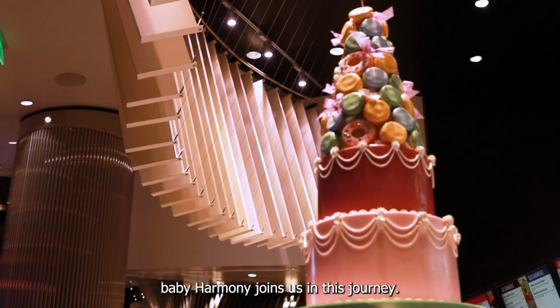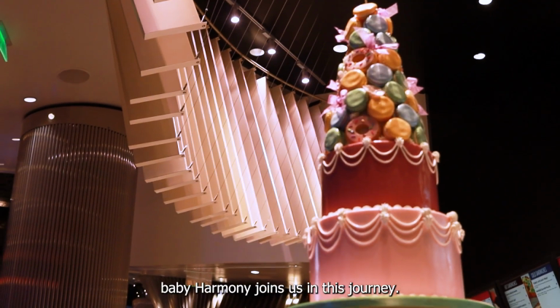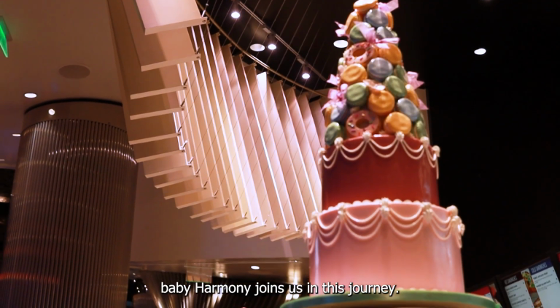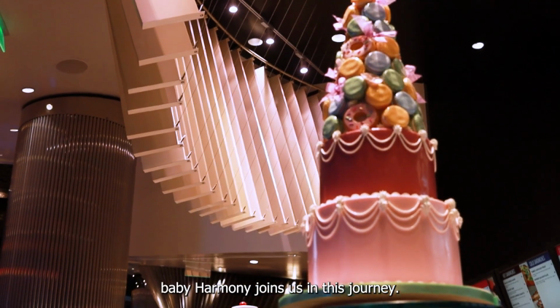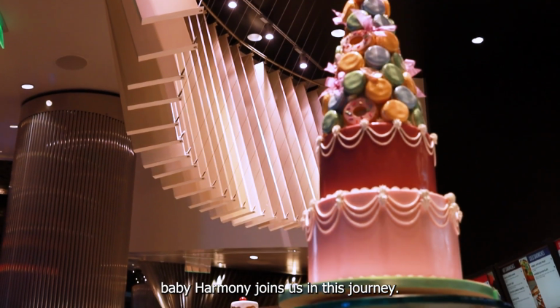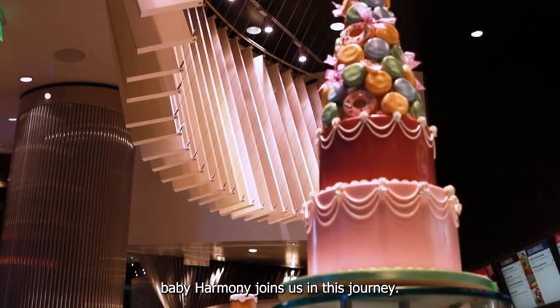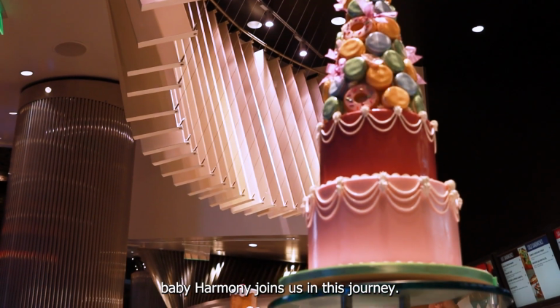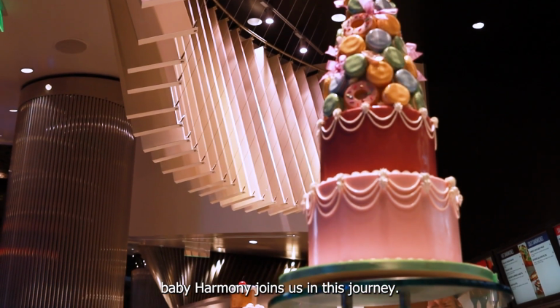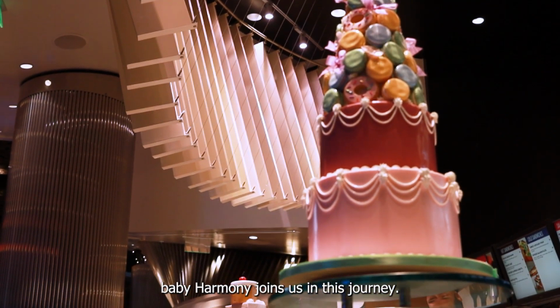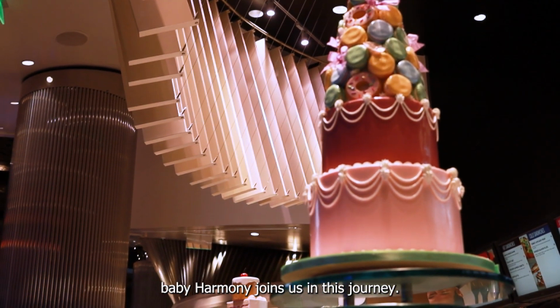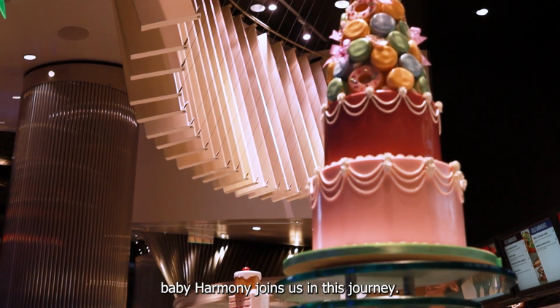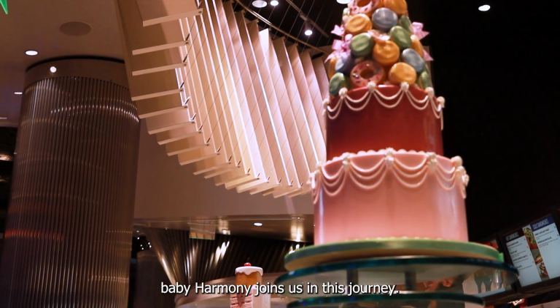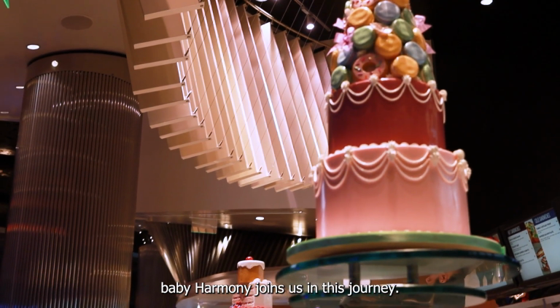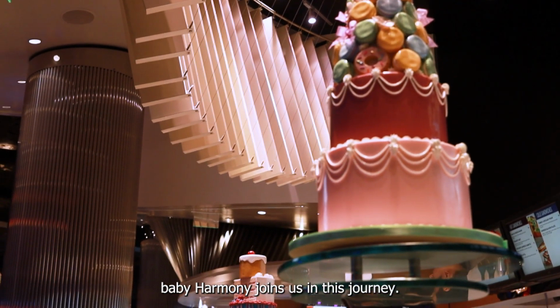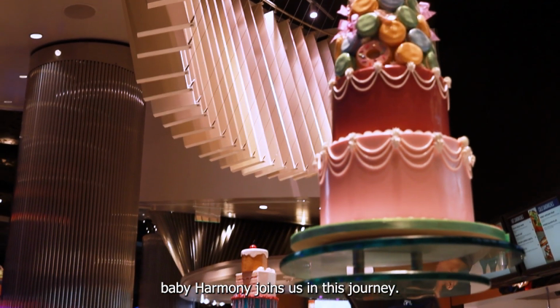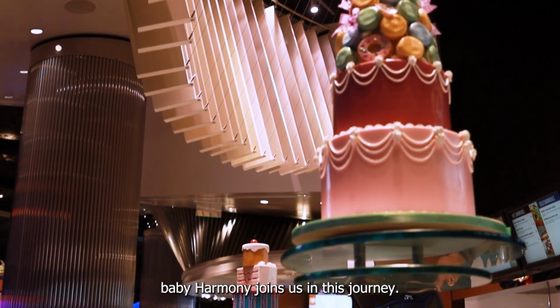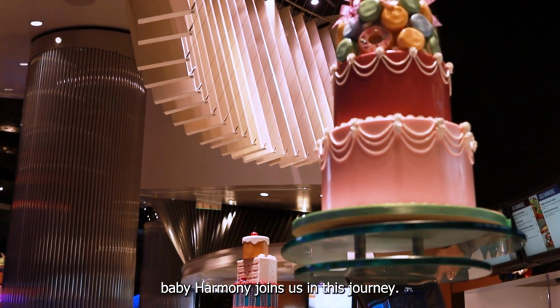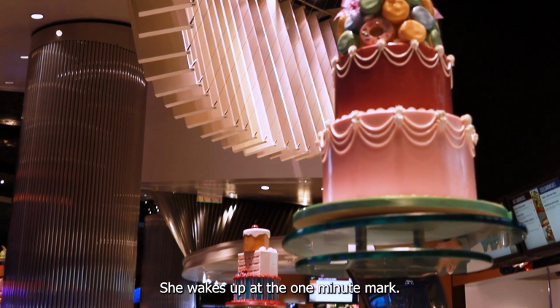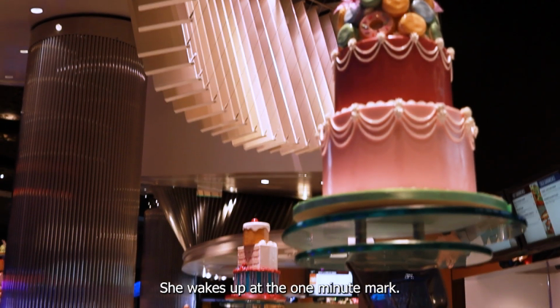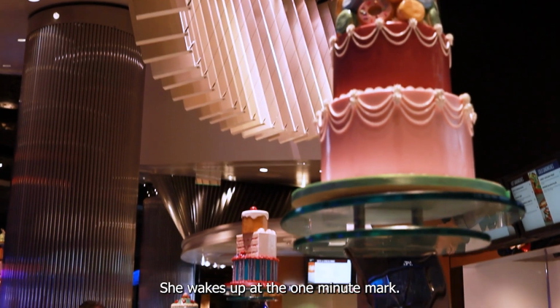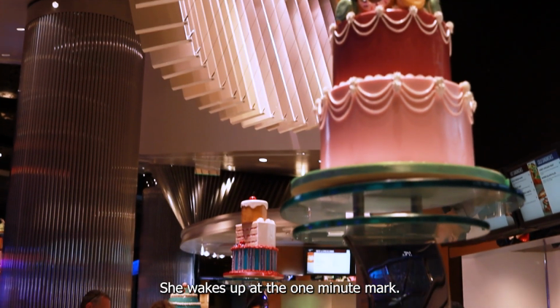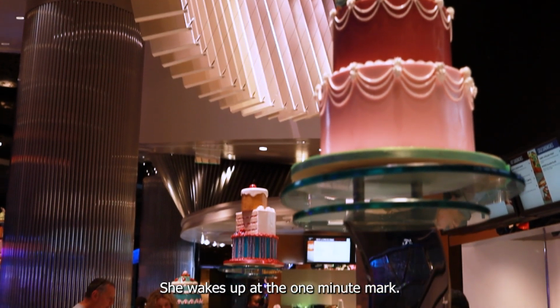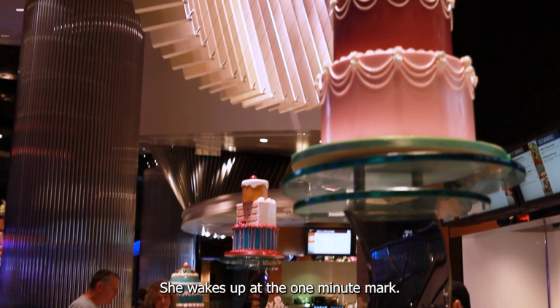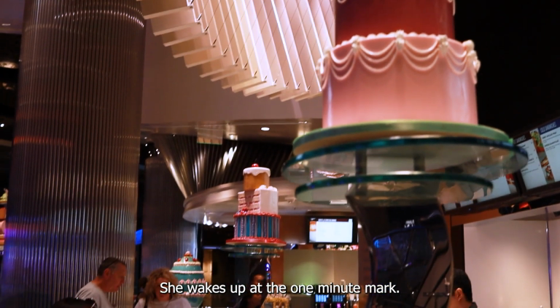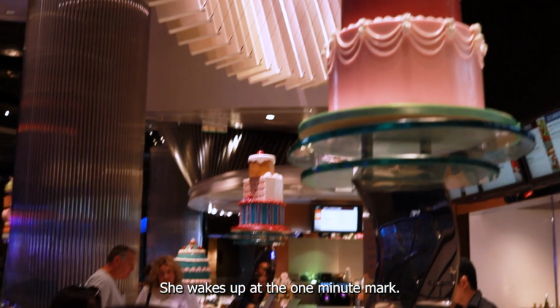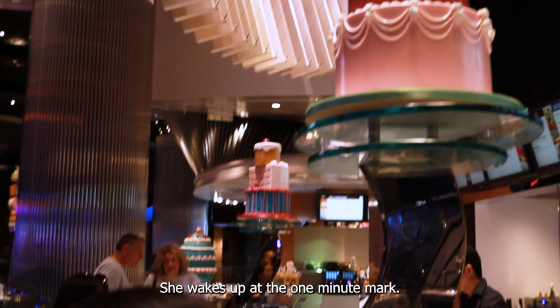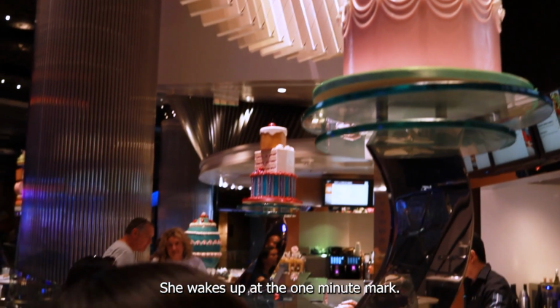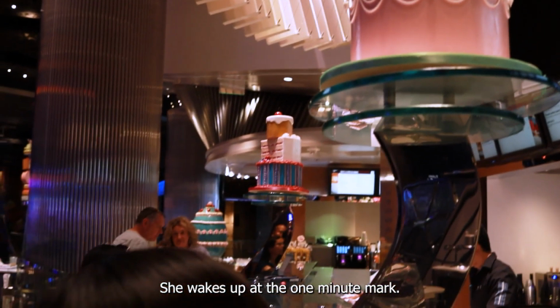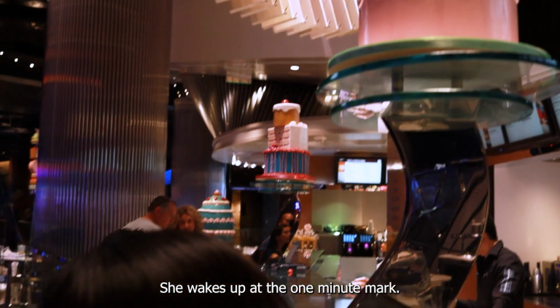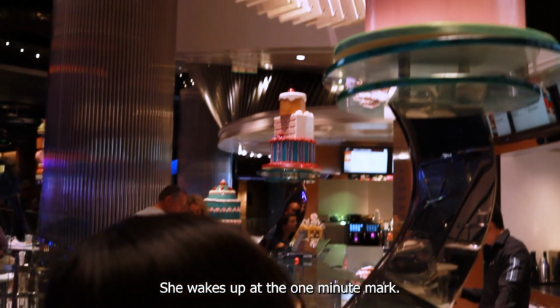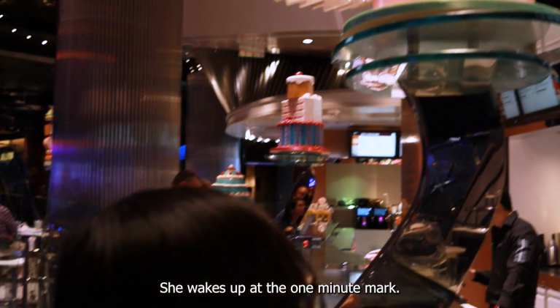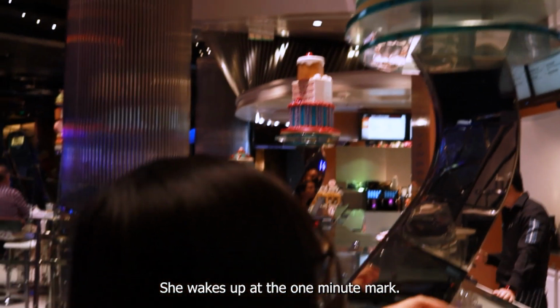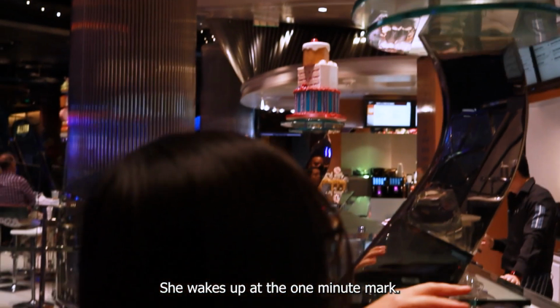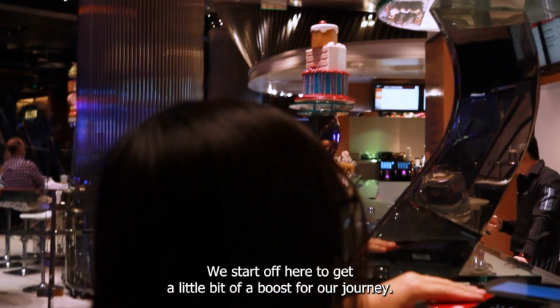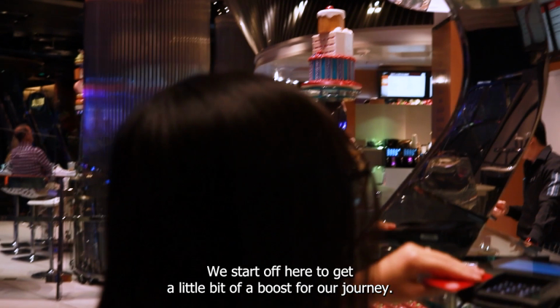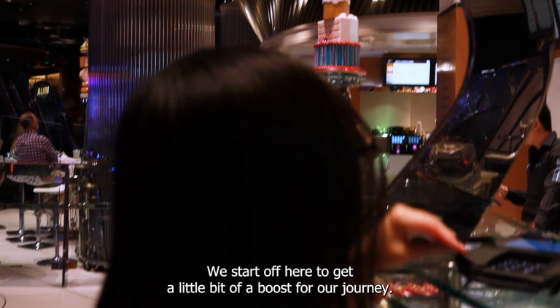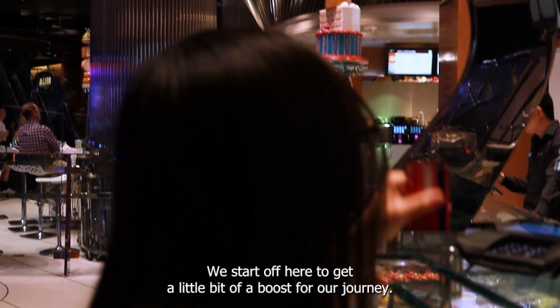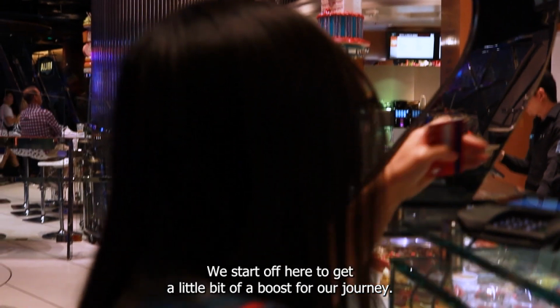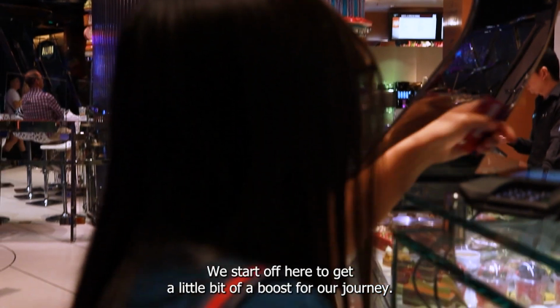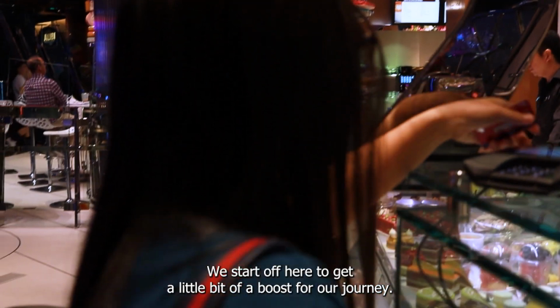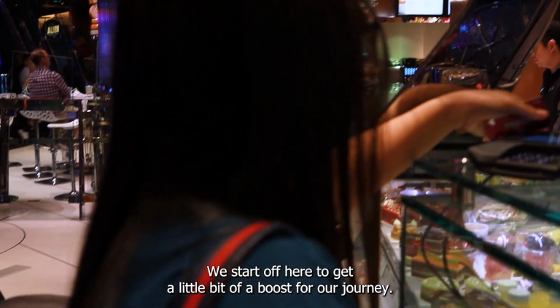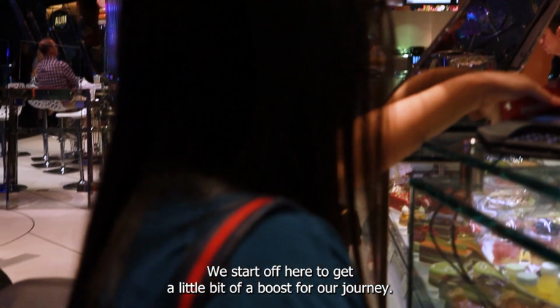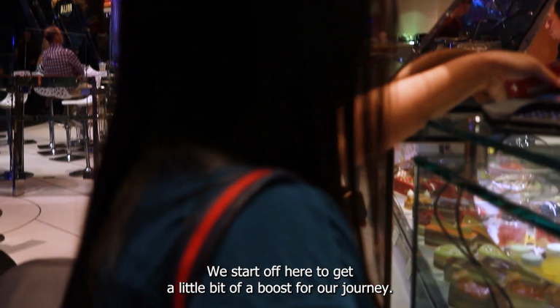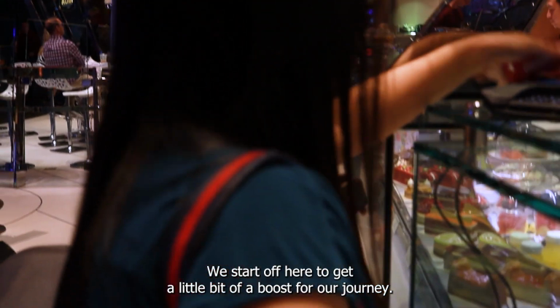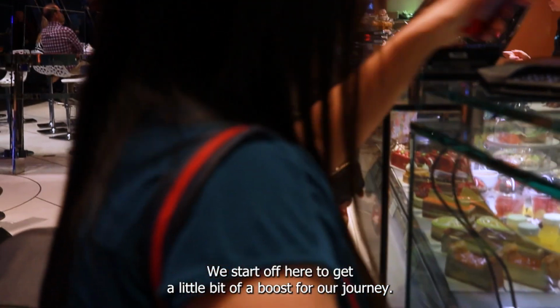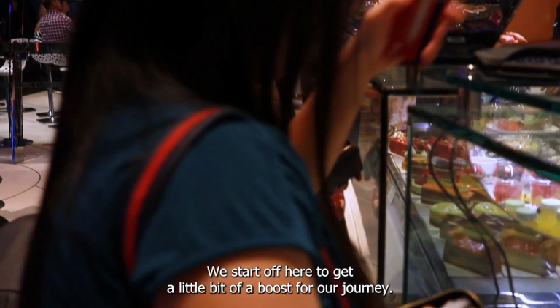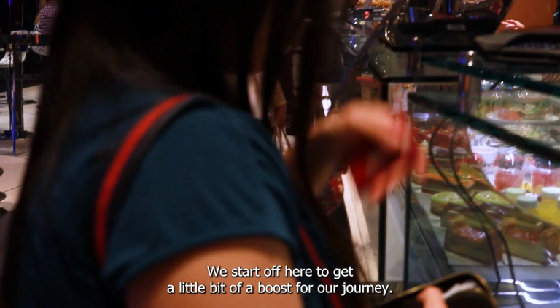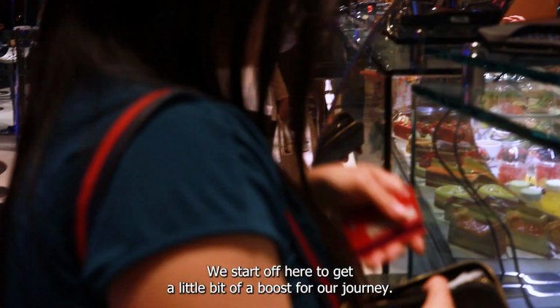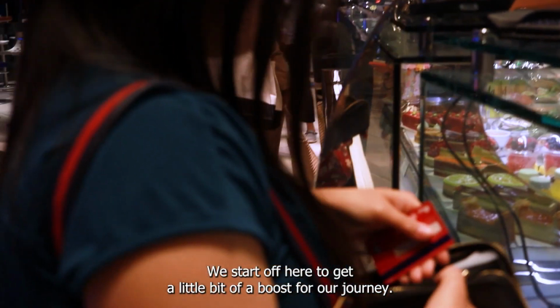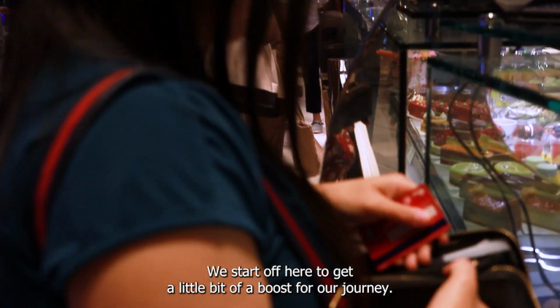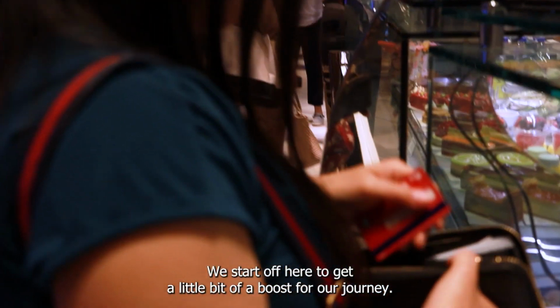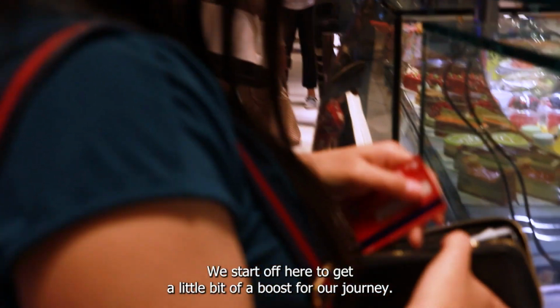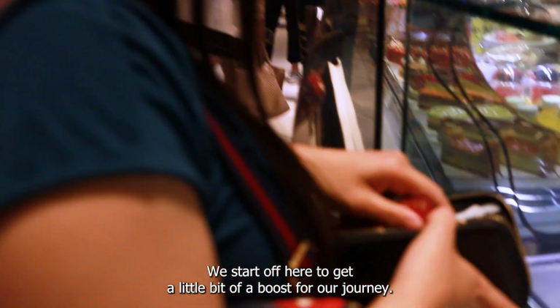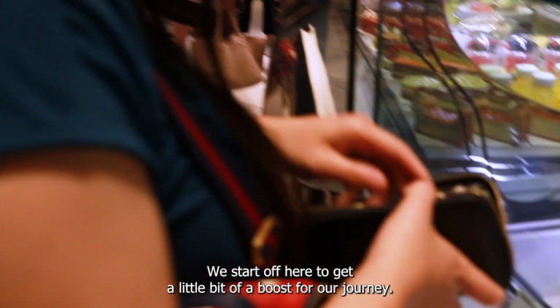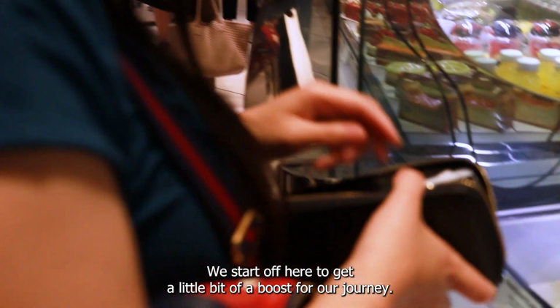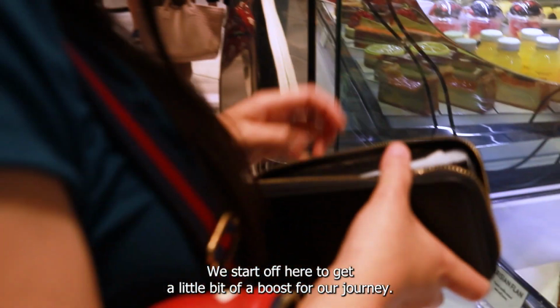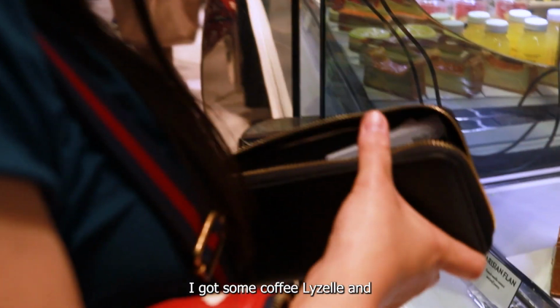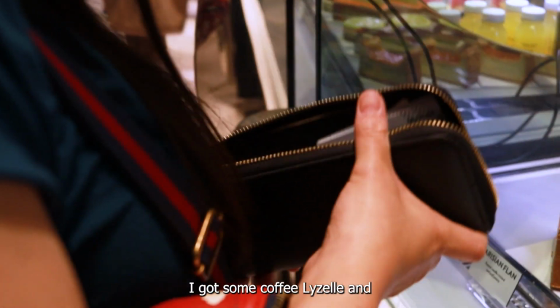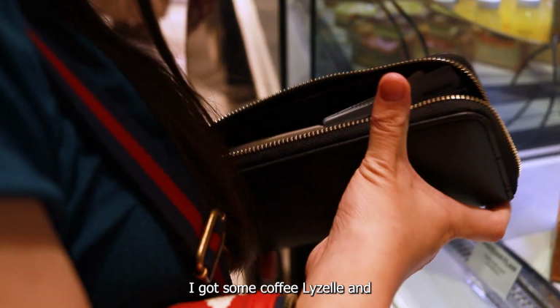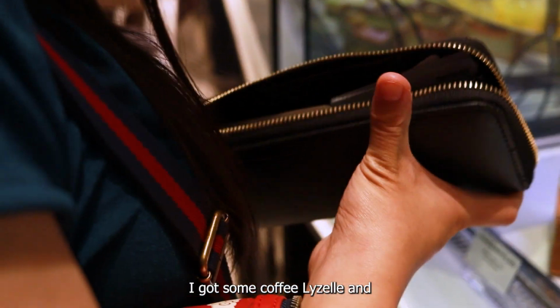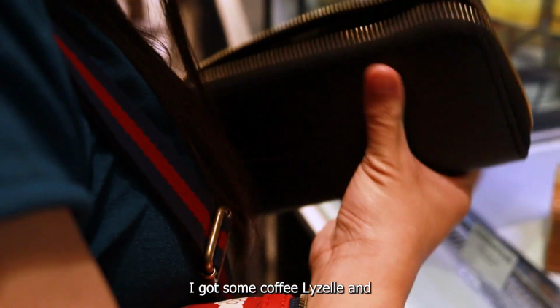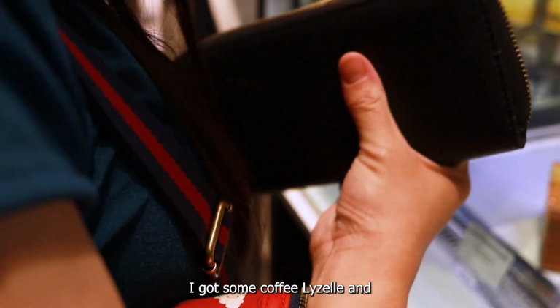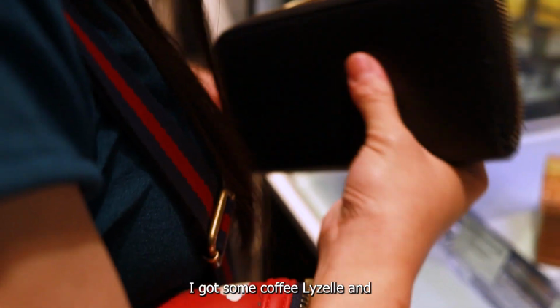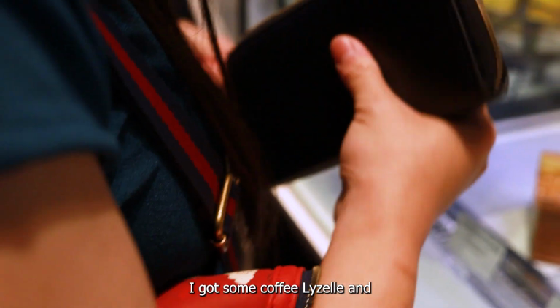Baby Harmony joins us on this journey. She wakes up at the one-minute mark. We start off here to get a little bit of a boost for our journey — I got some coffee.